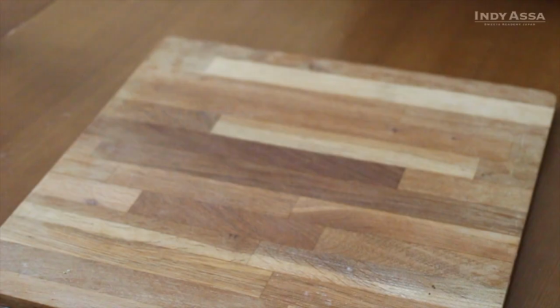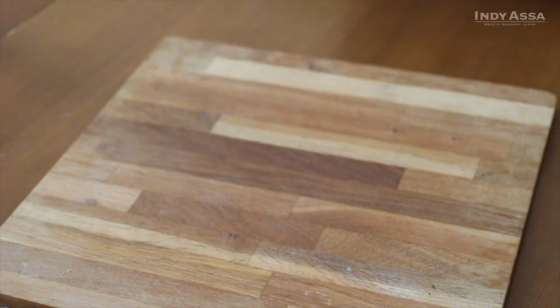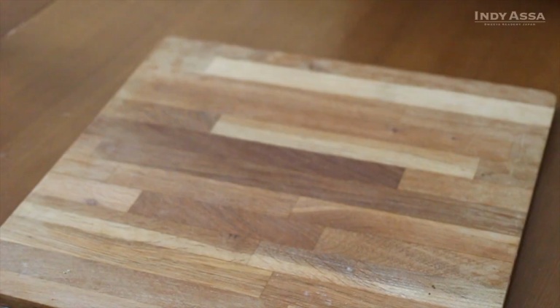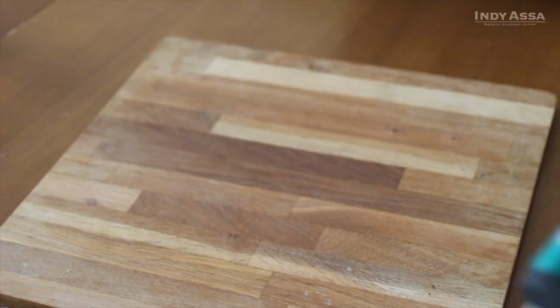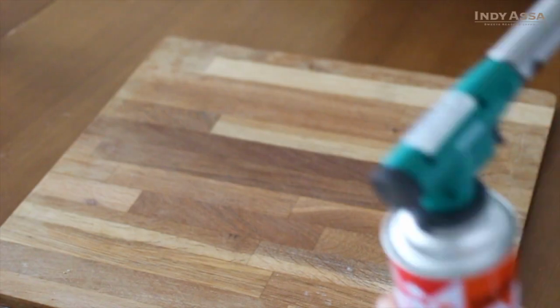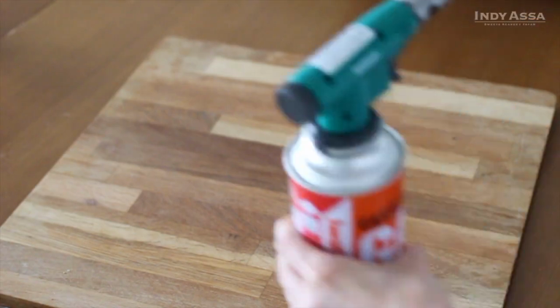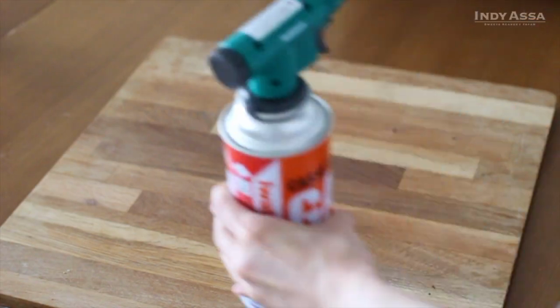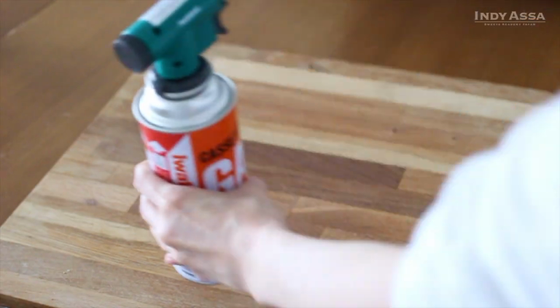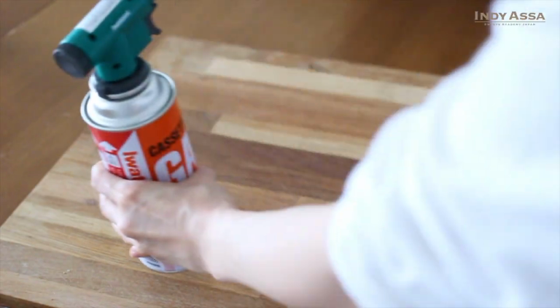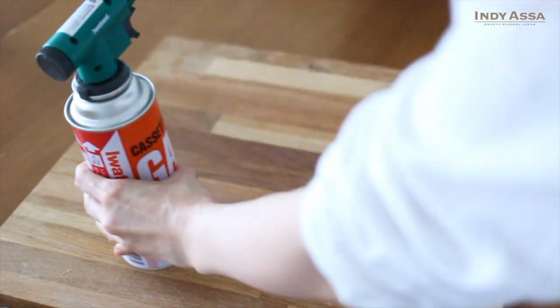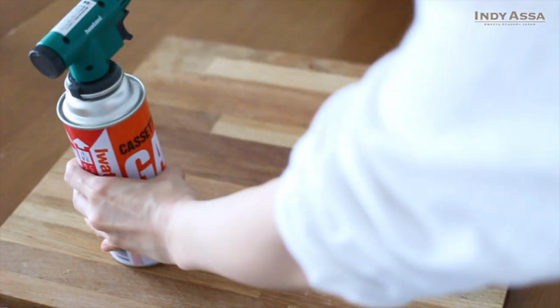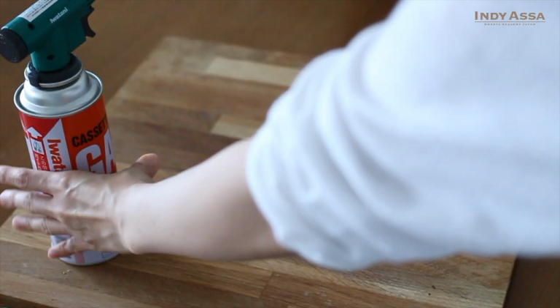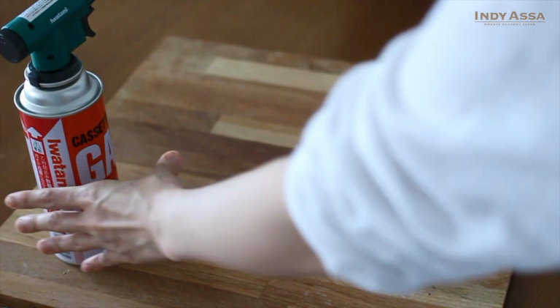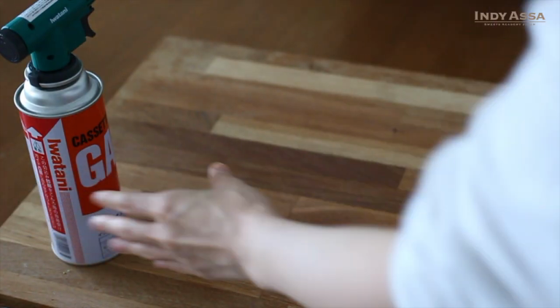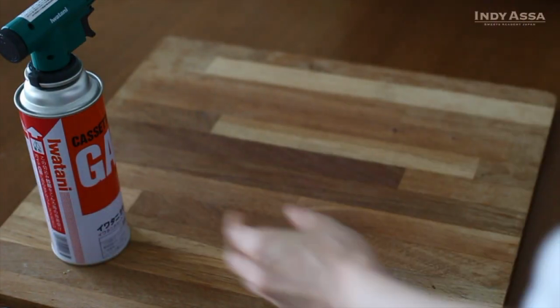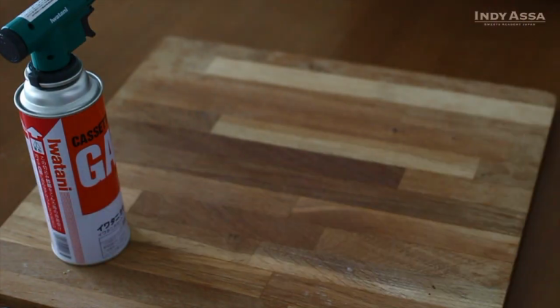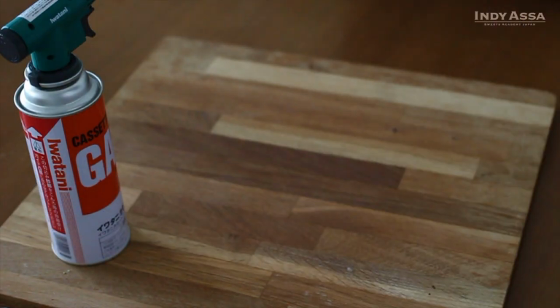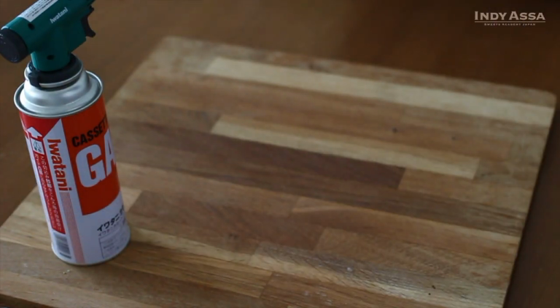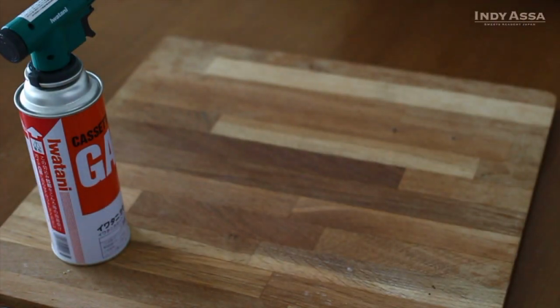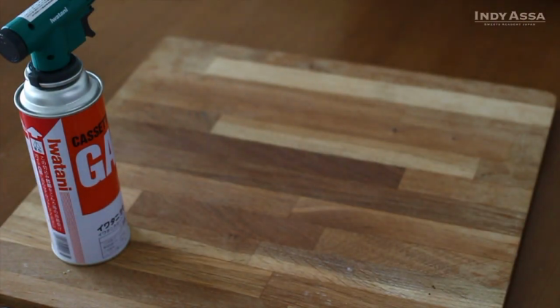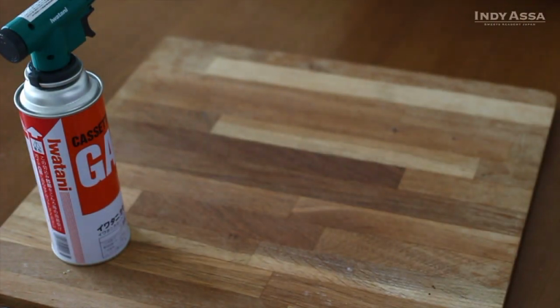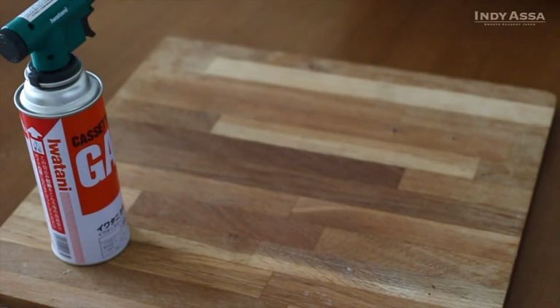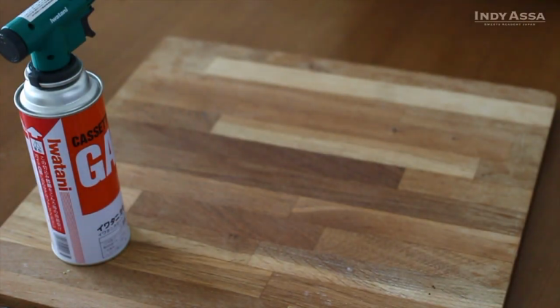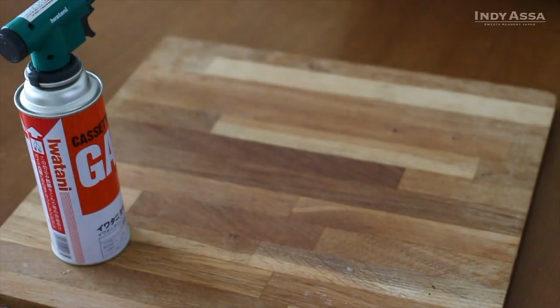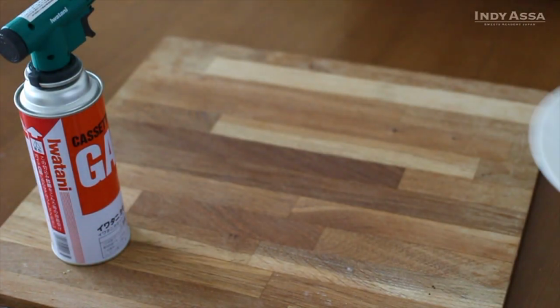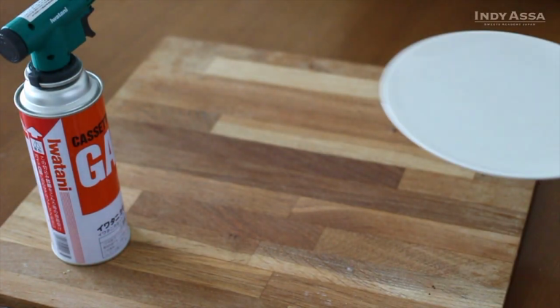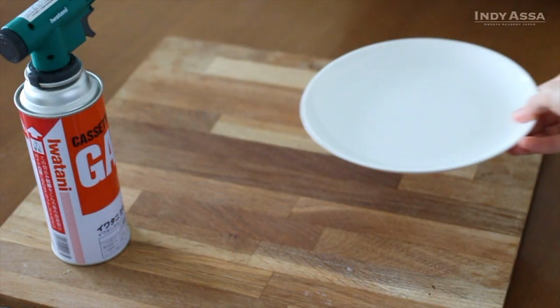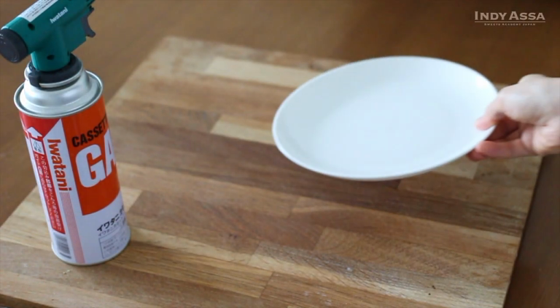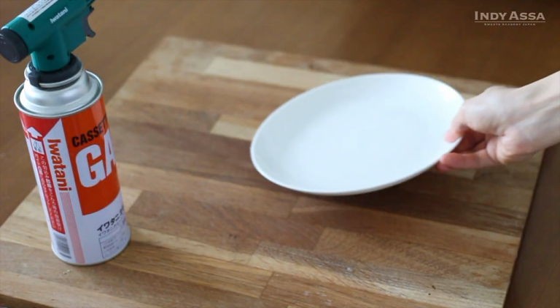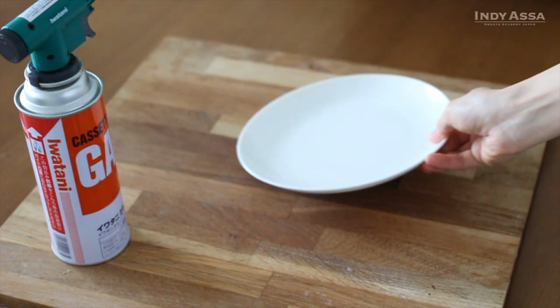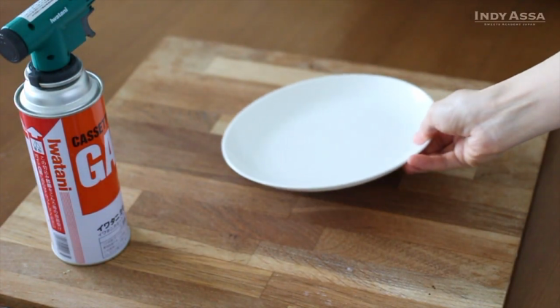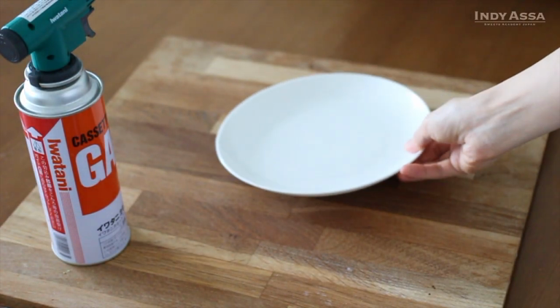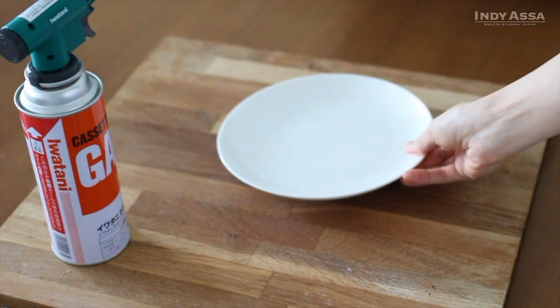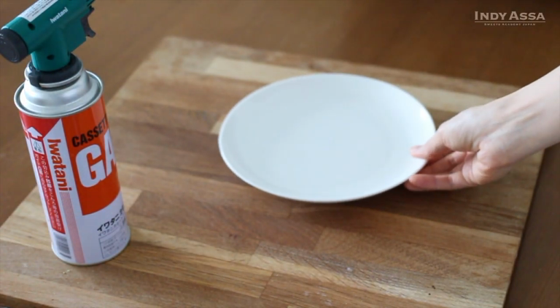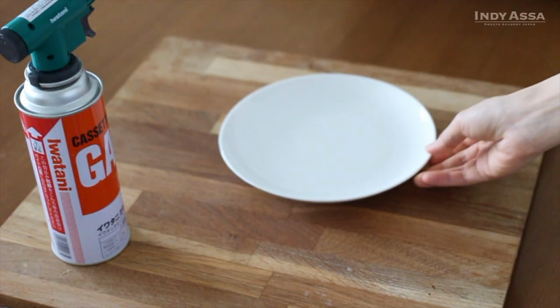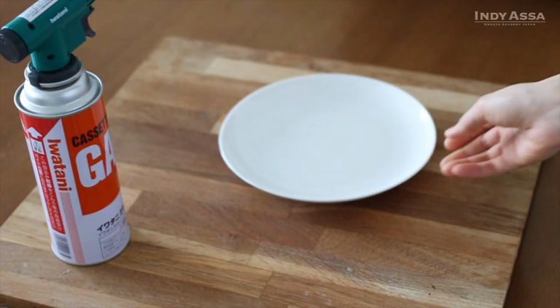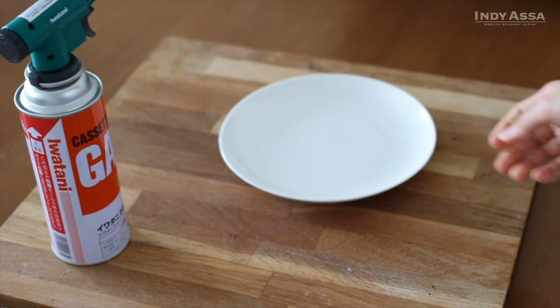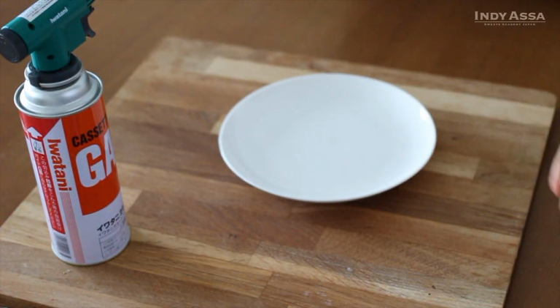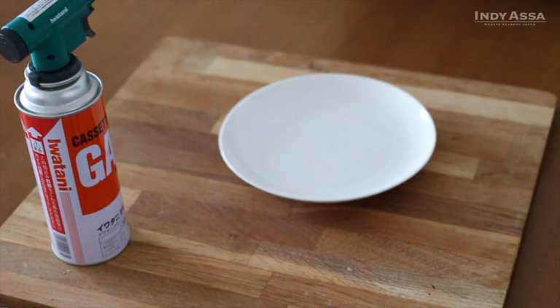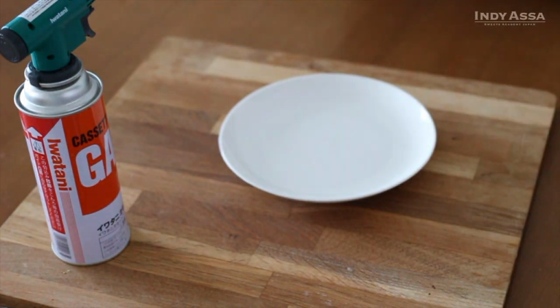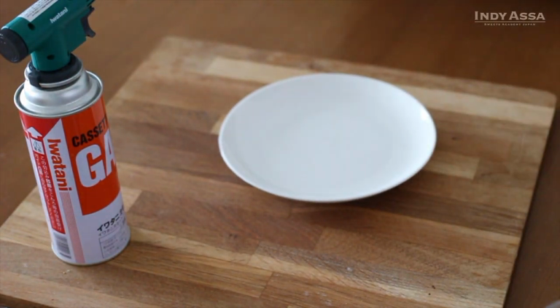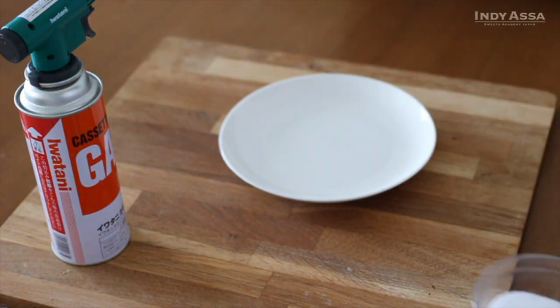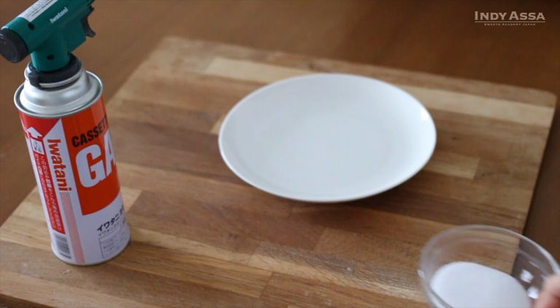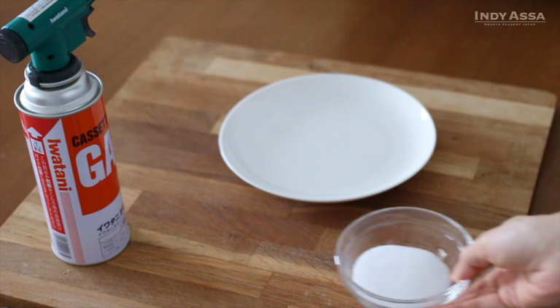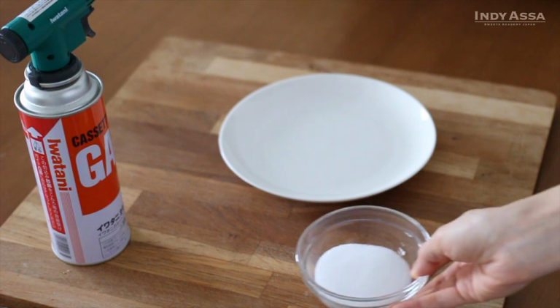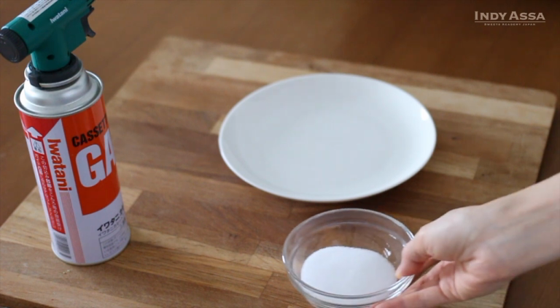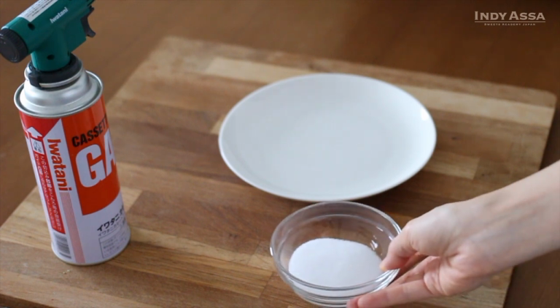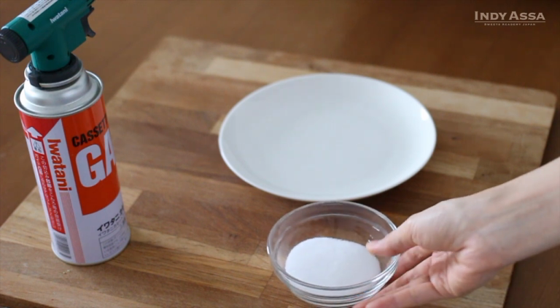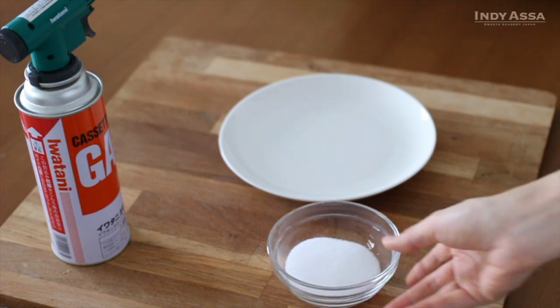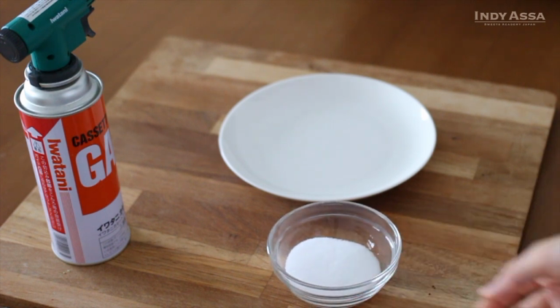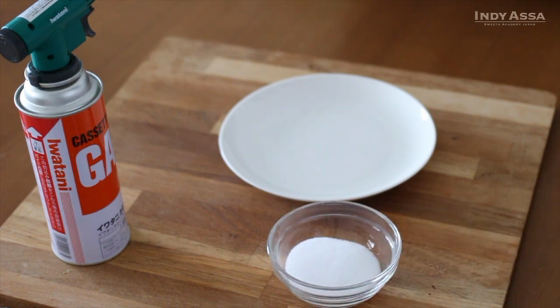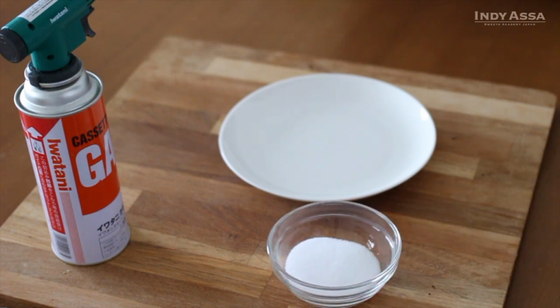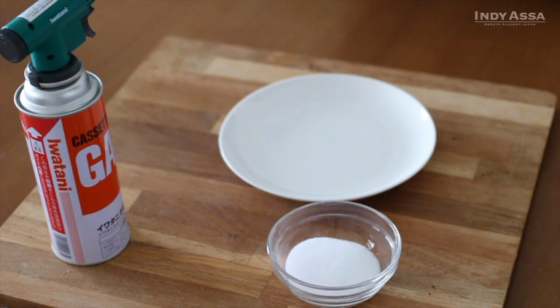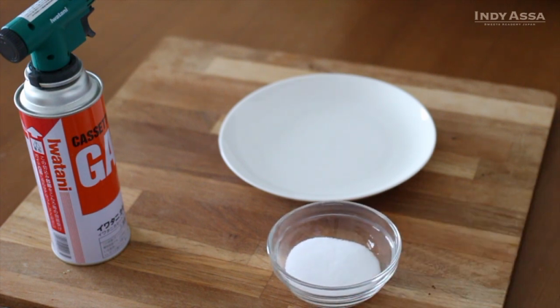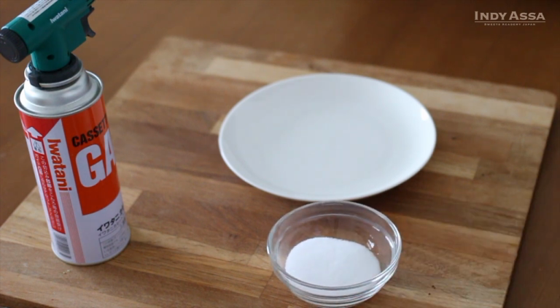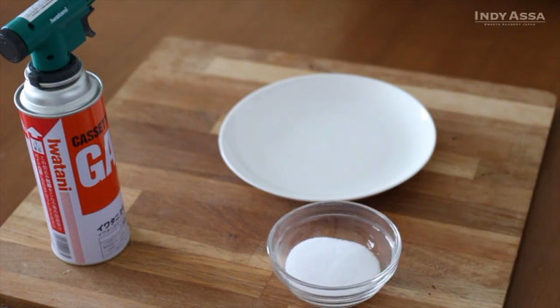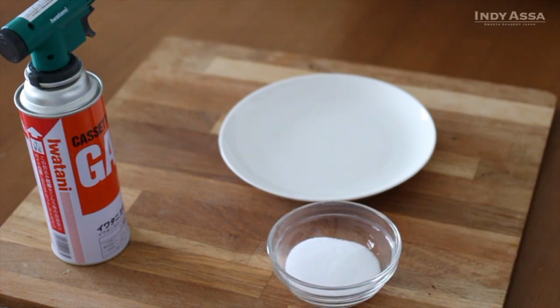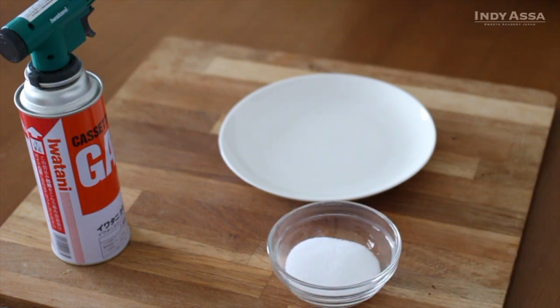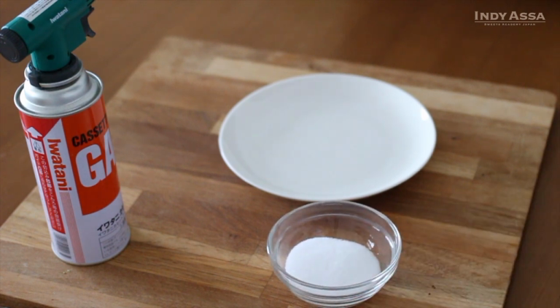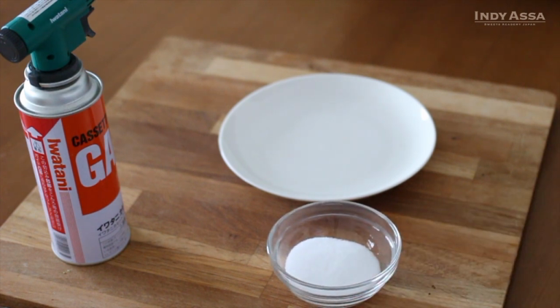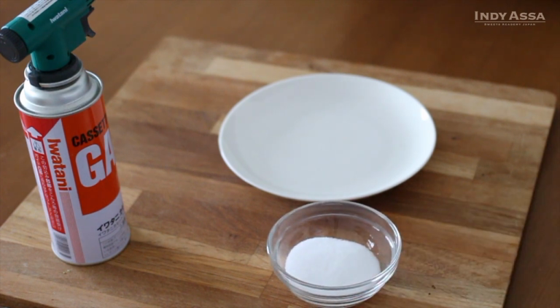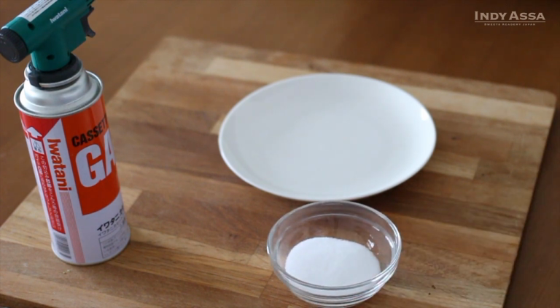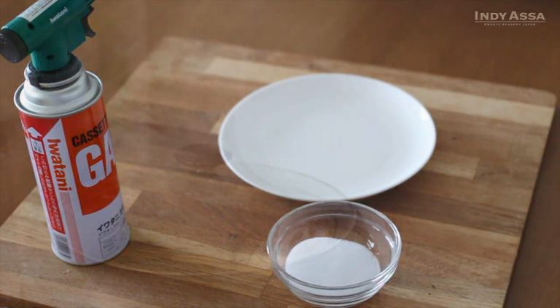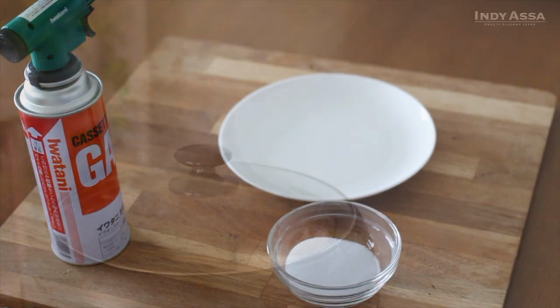While the pancakes are baking, make sure you have some sugar ready that will be sprinkled on top and caramelized.